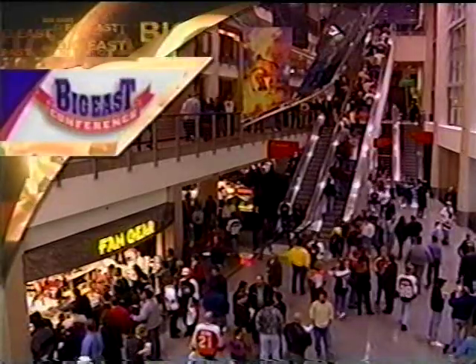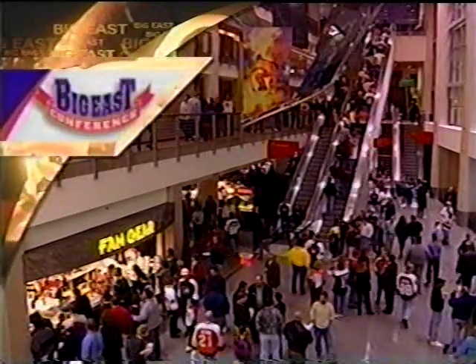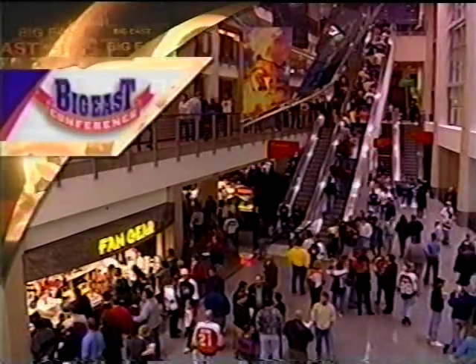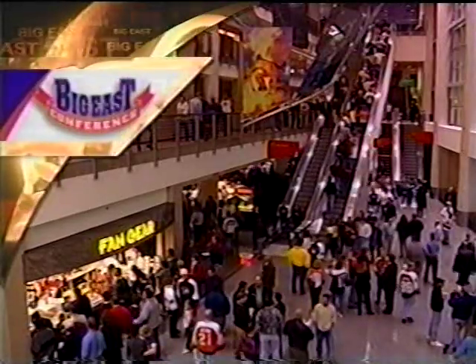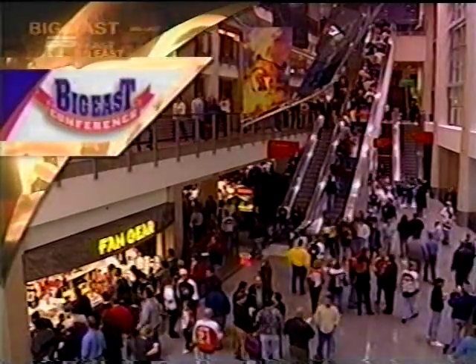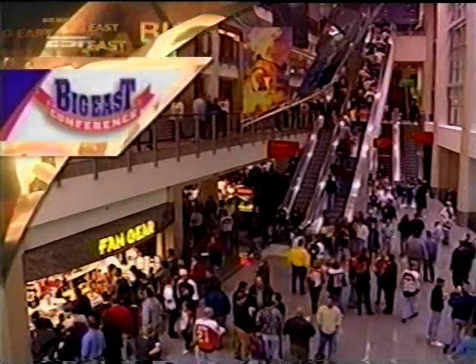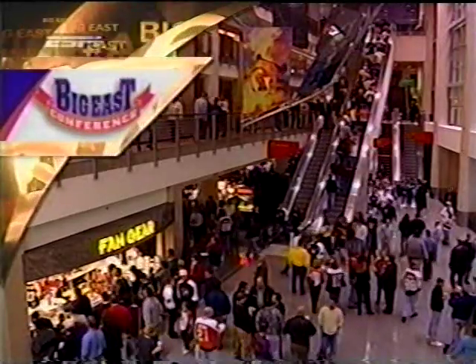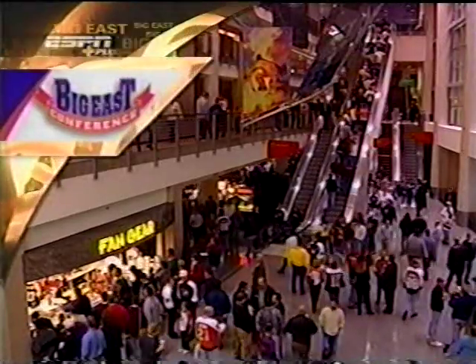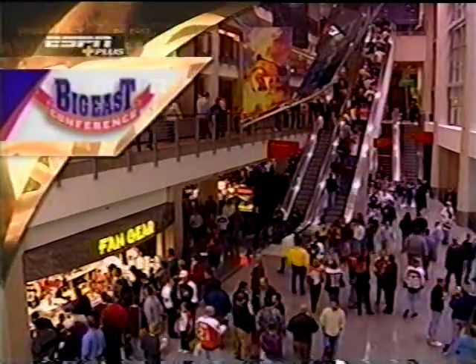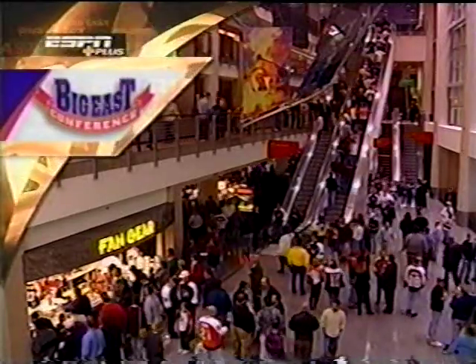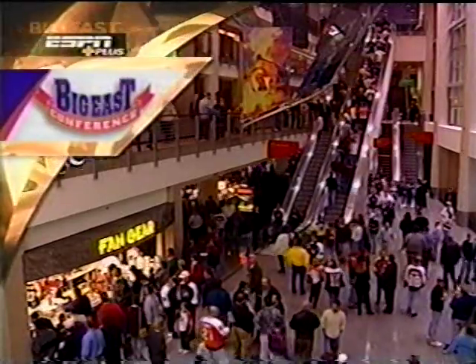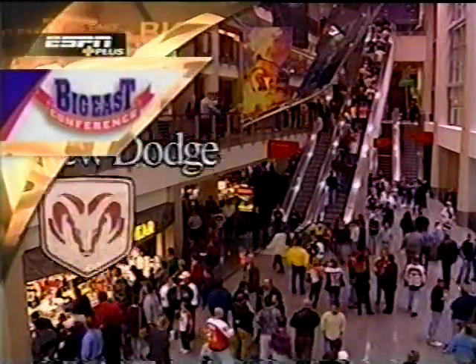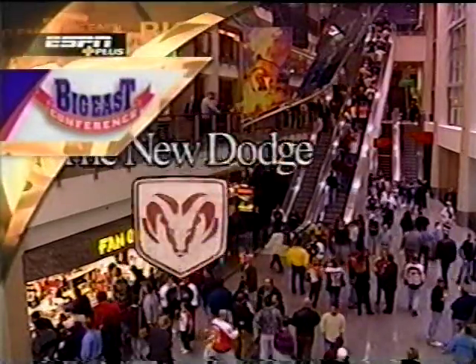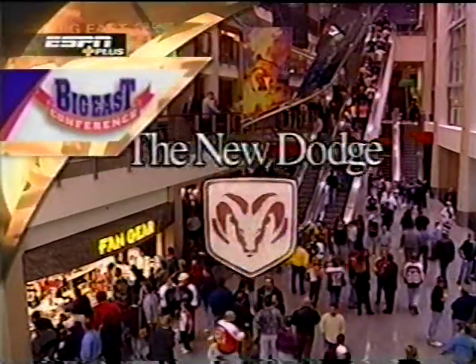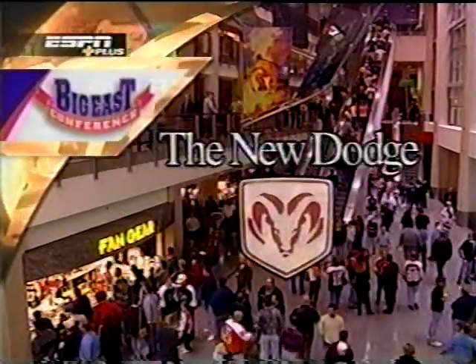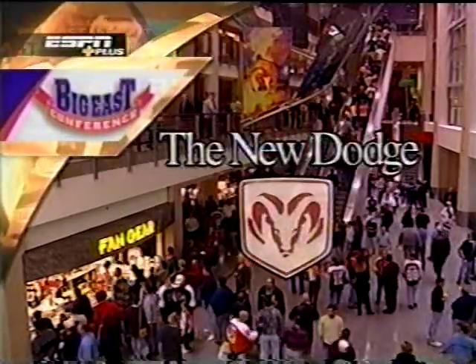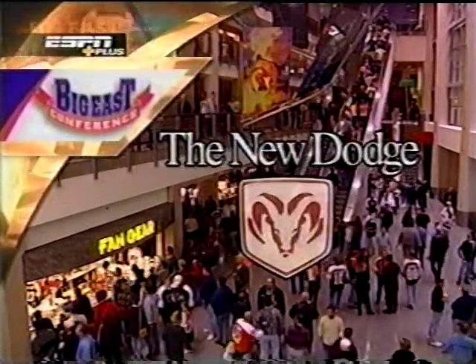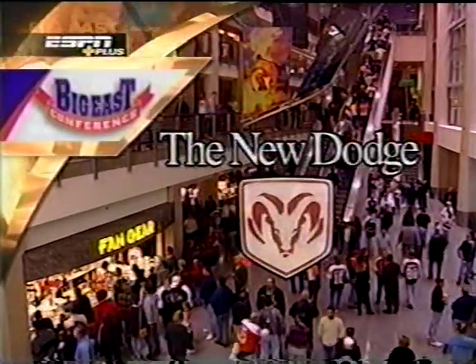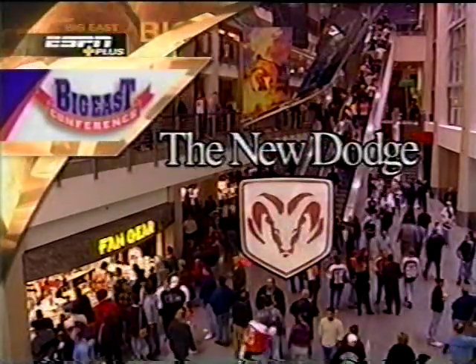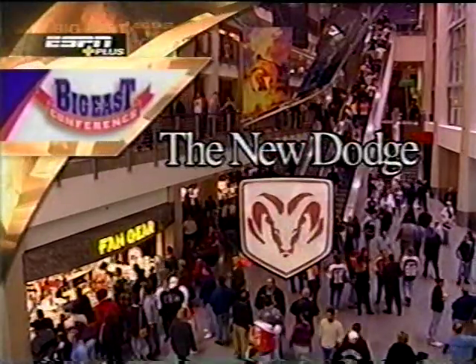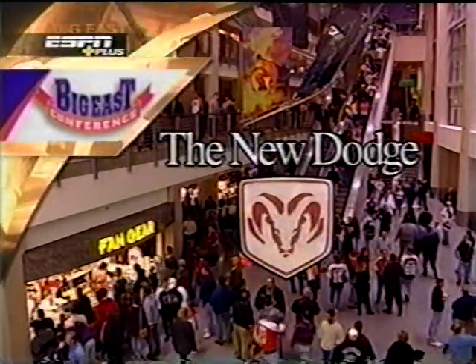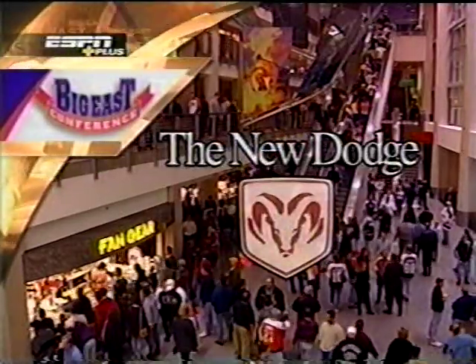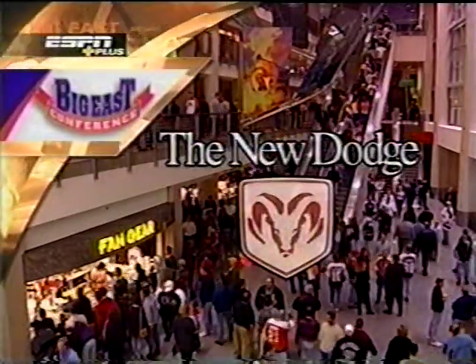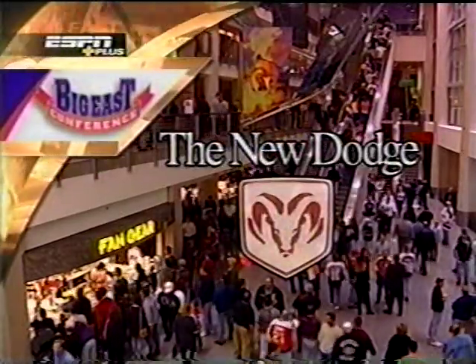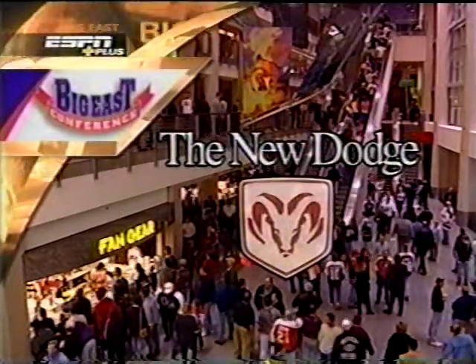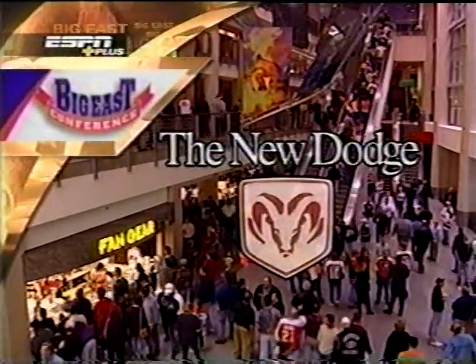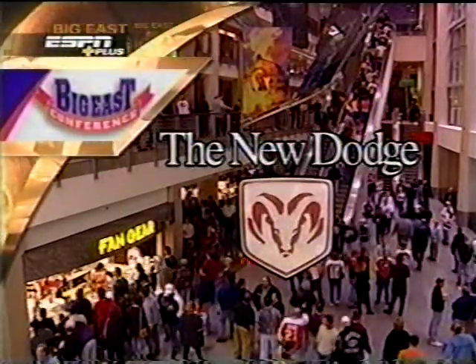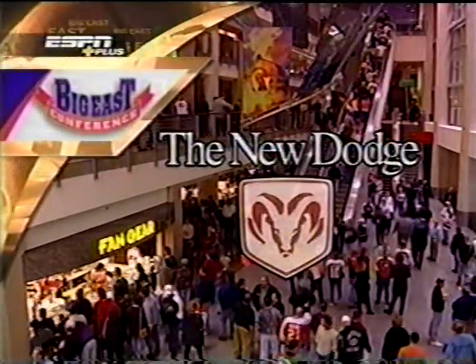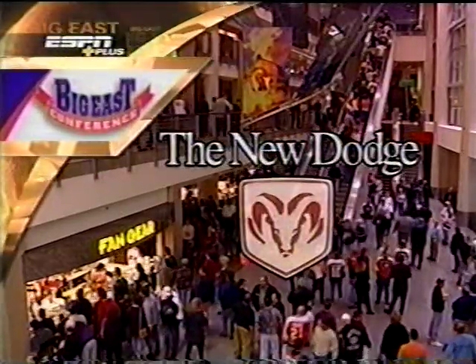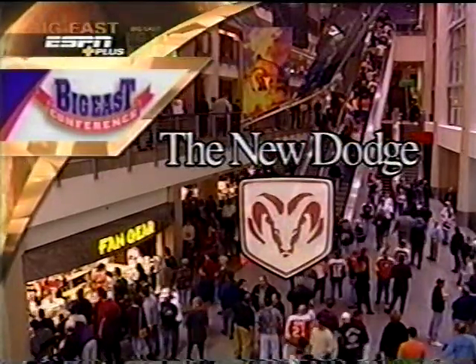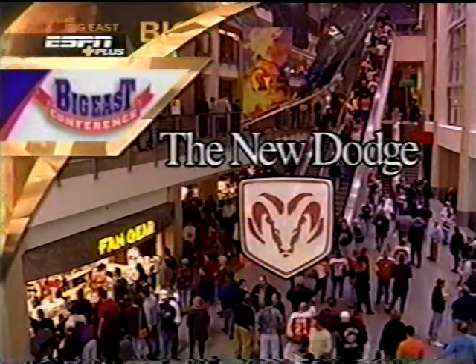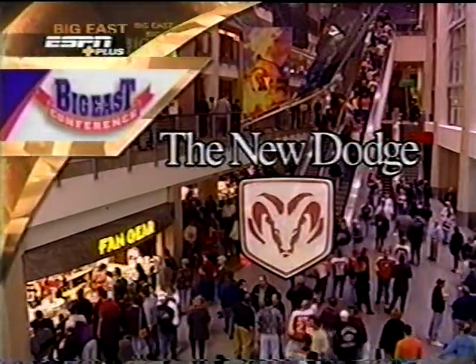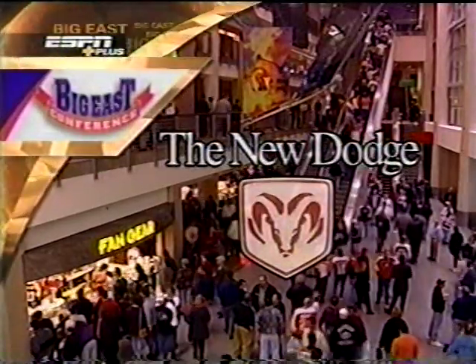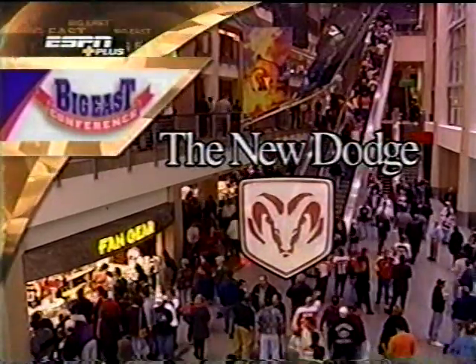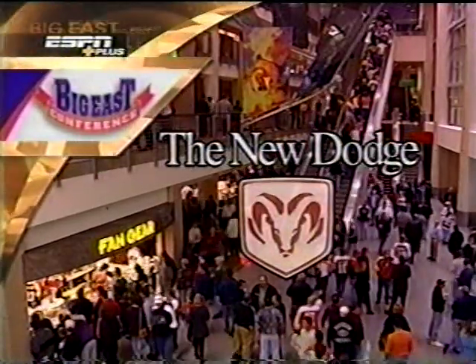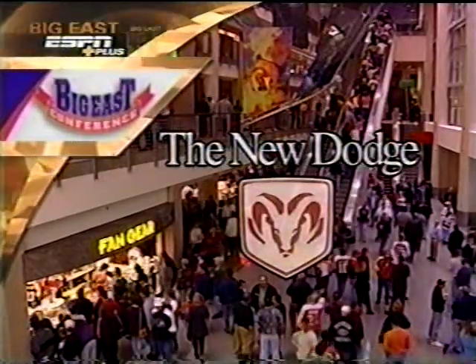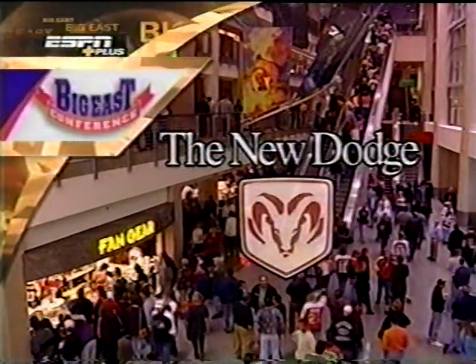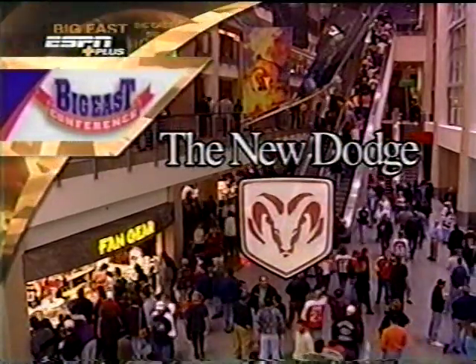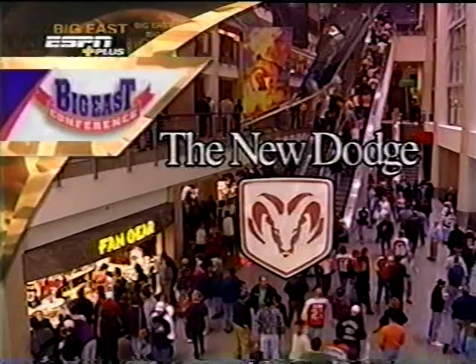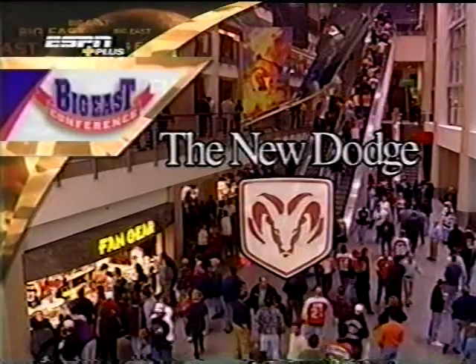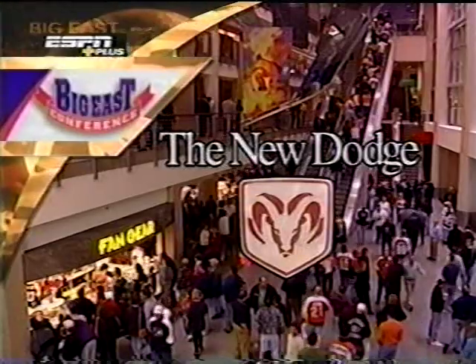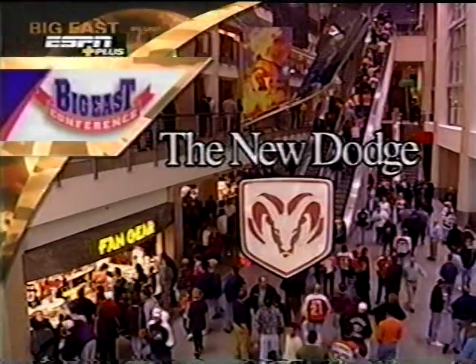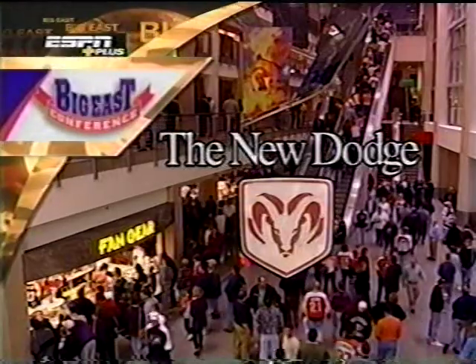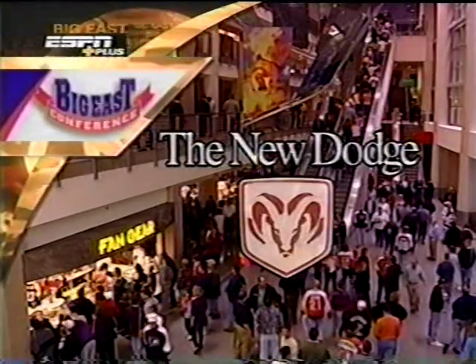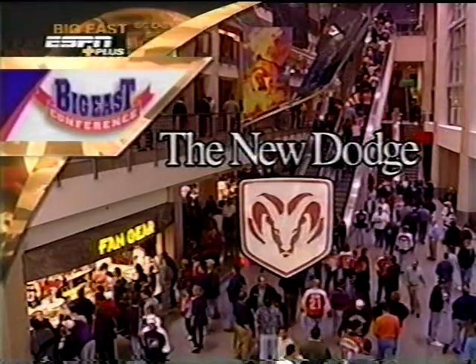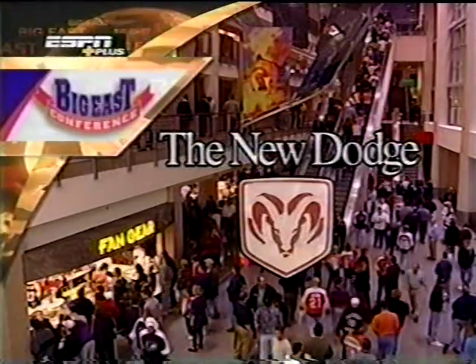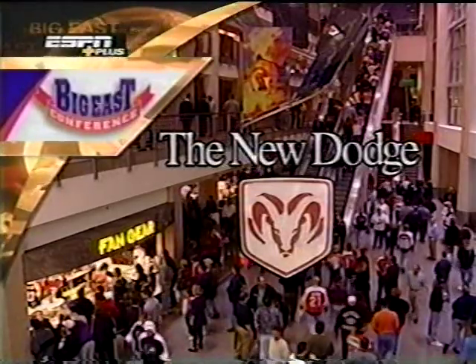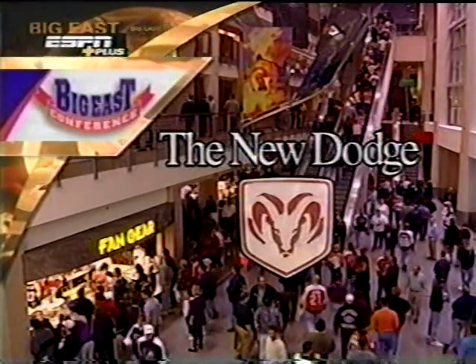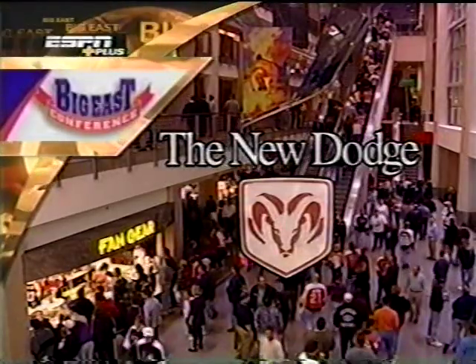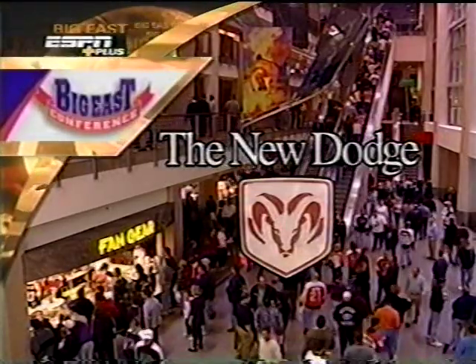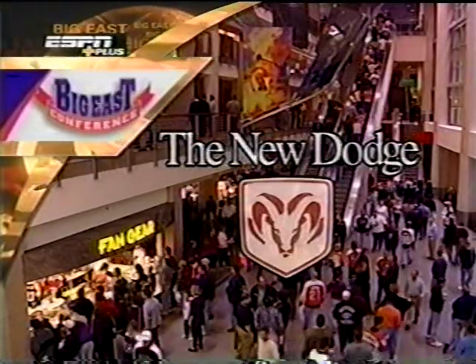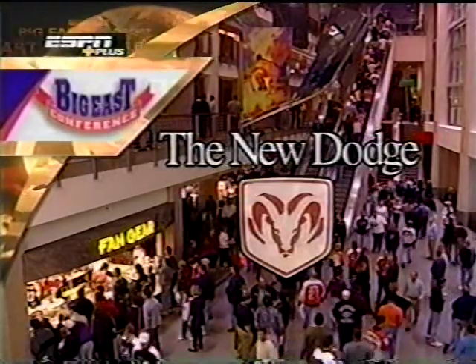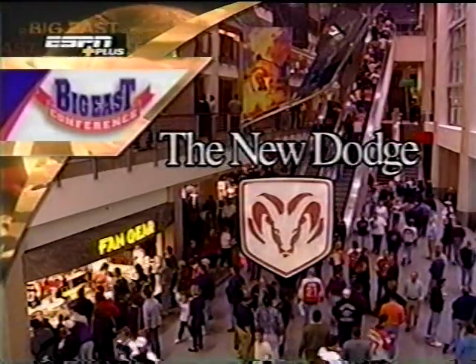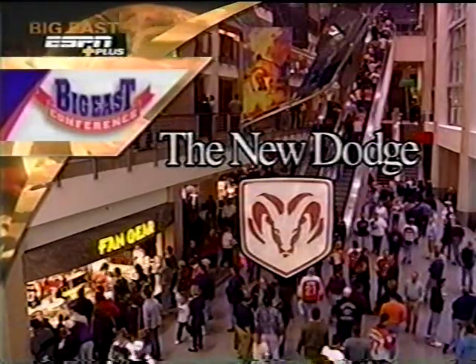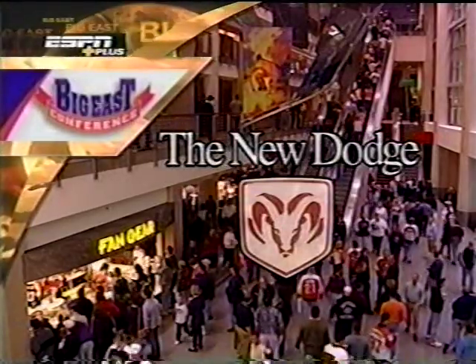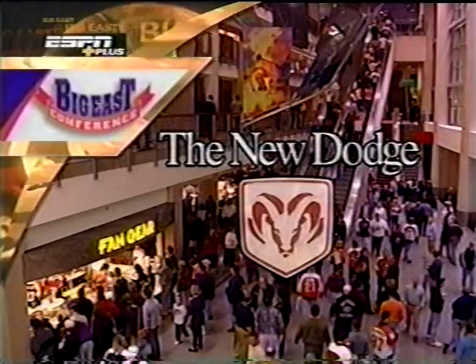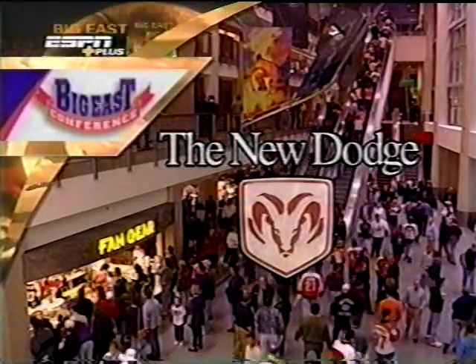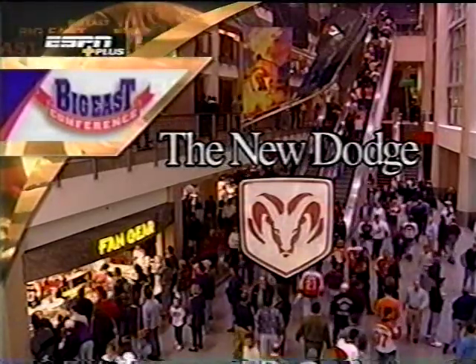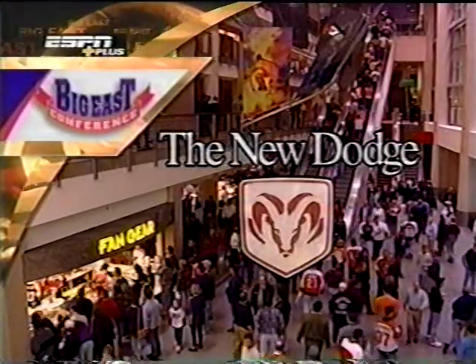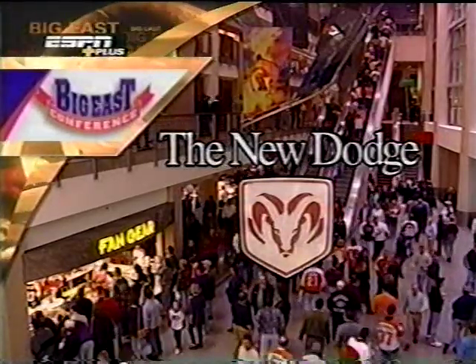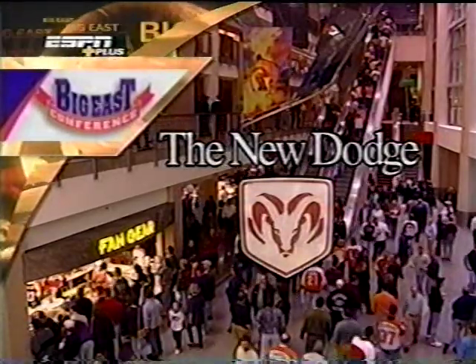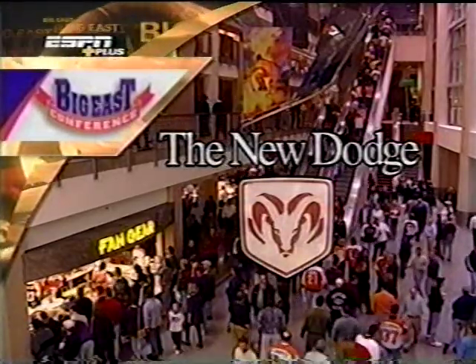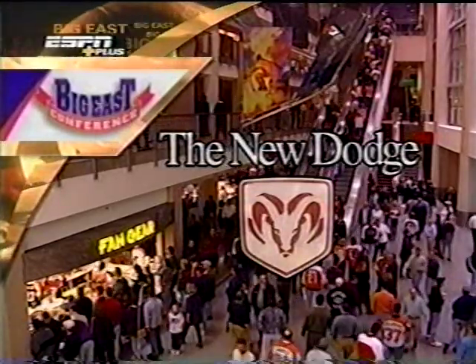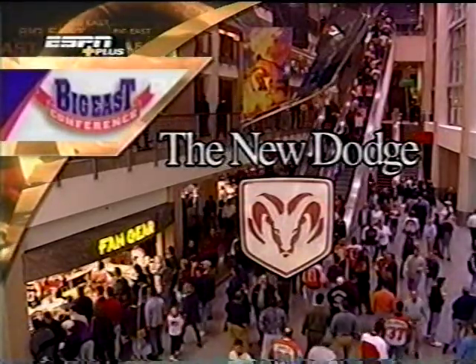Today's game is brought to you by the new Dodge — from cars to minivans to trucks. It's about change. The new Dodge.